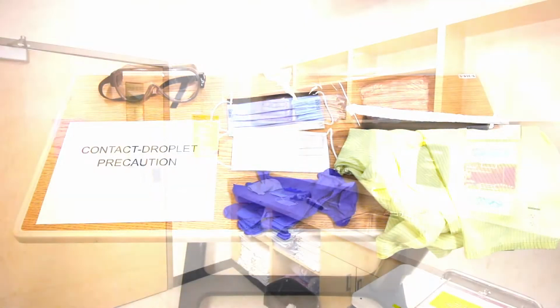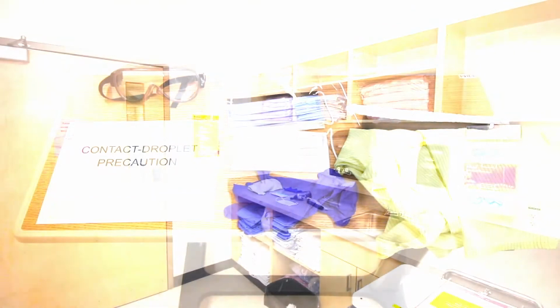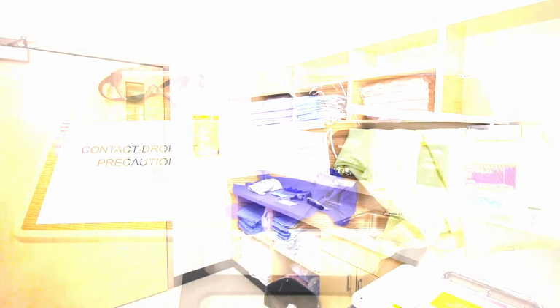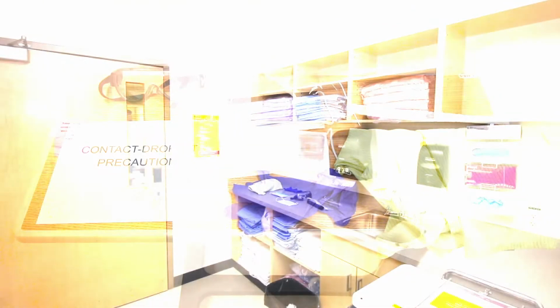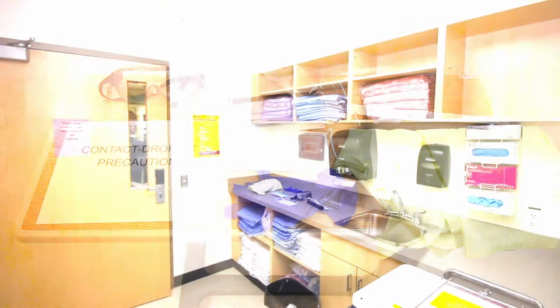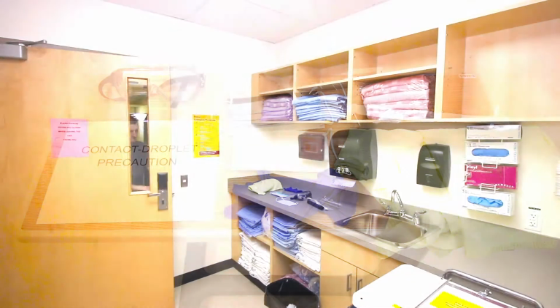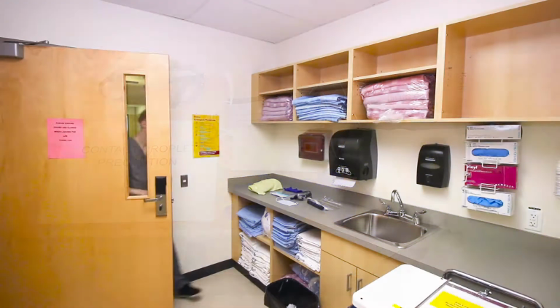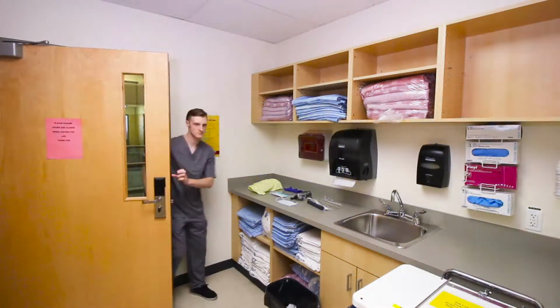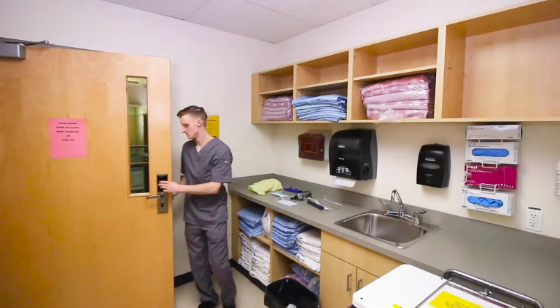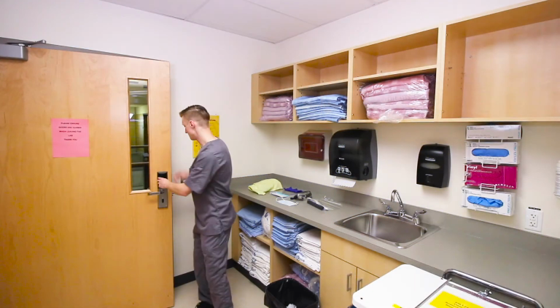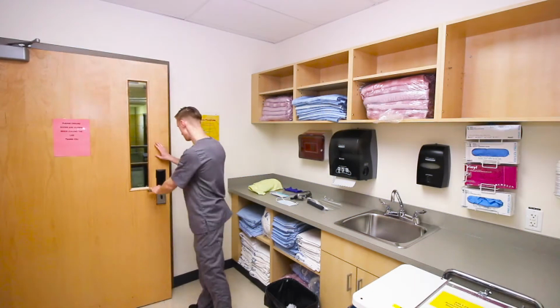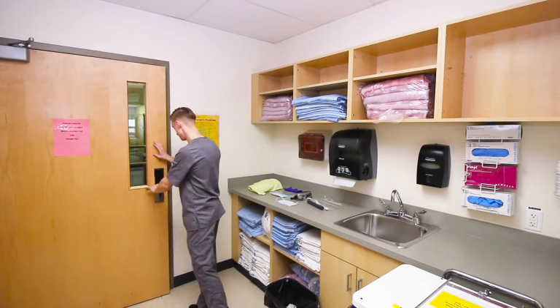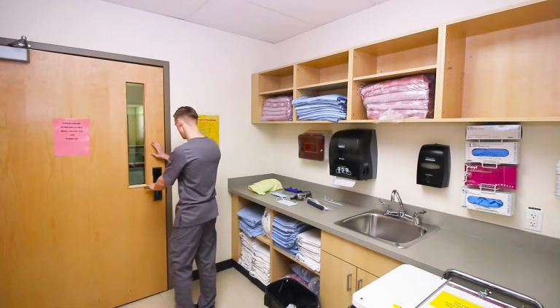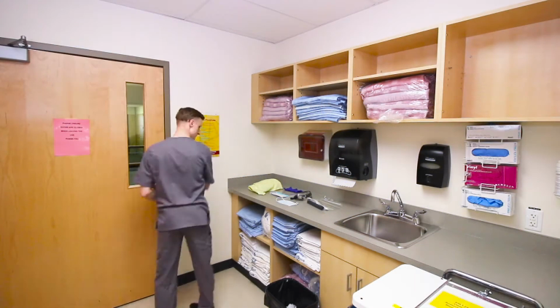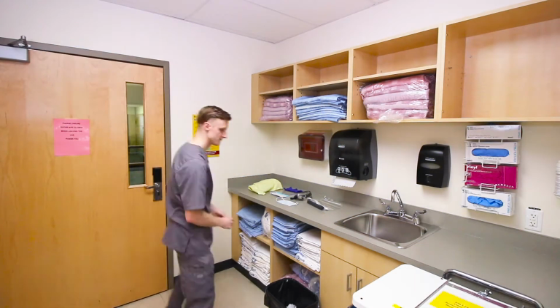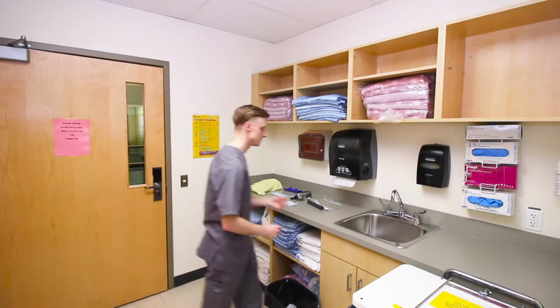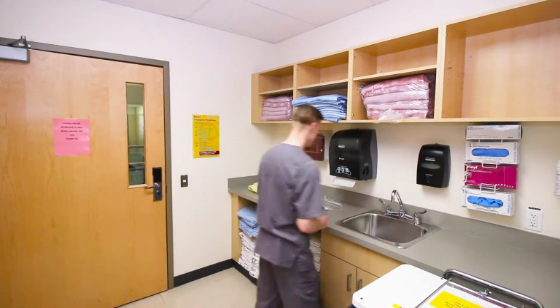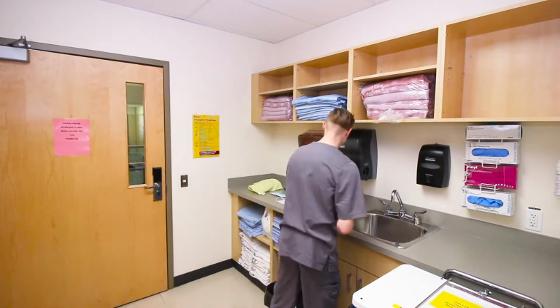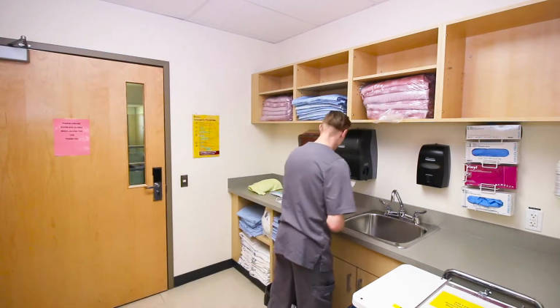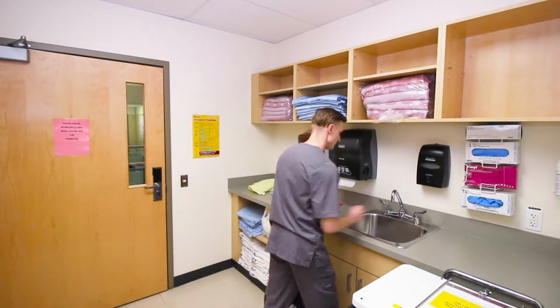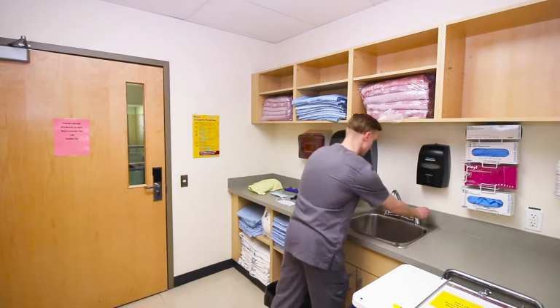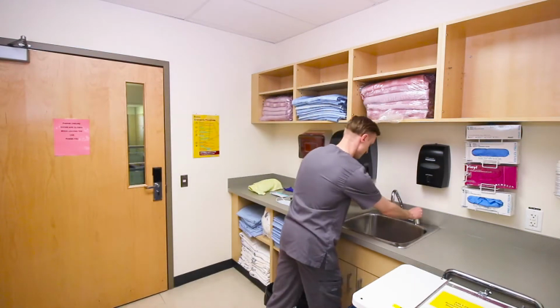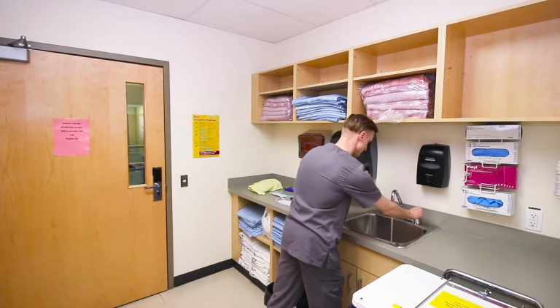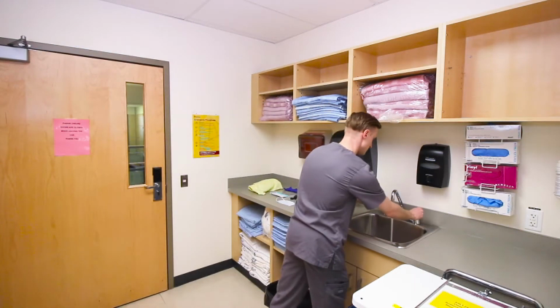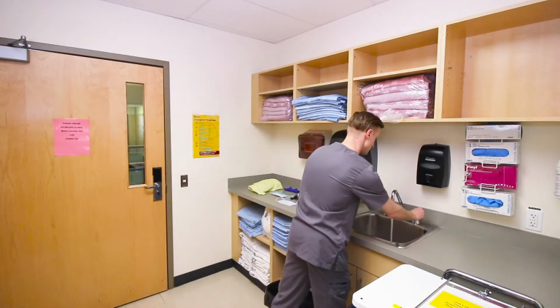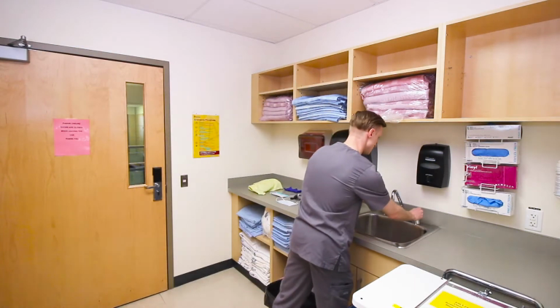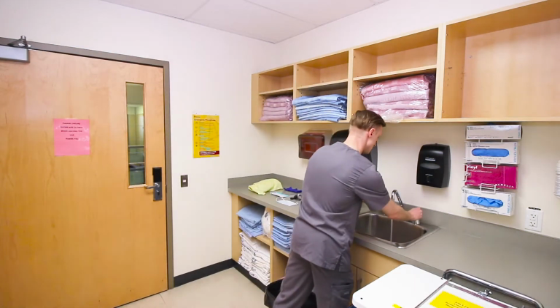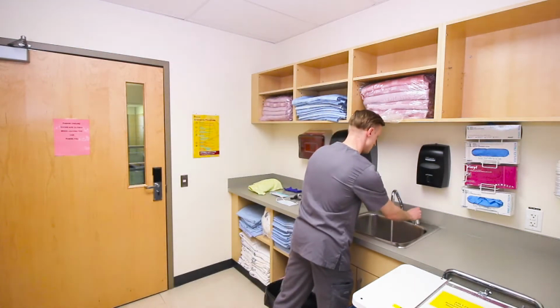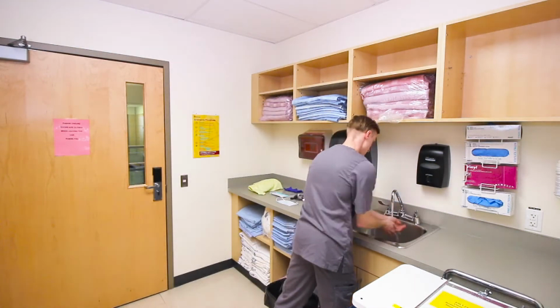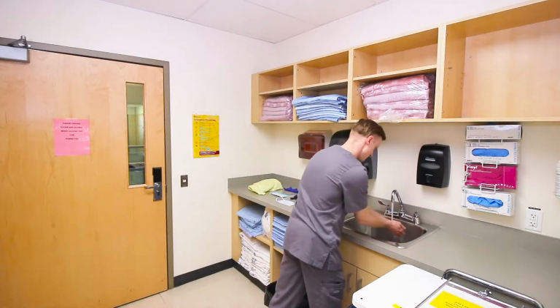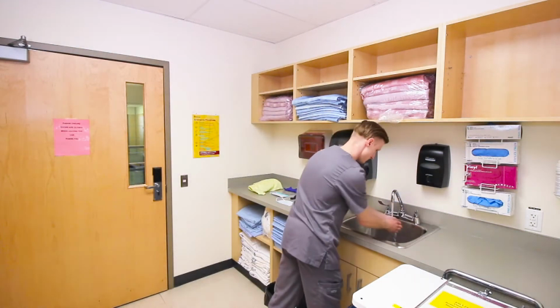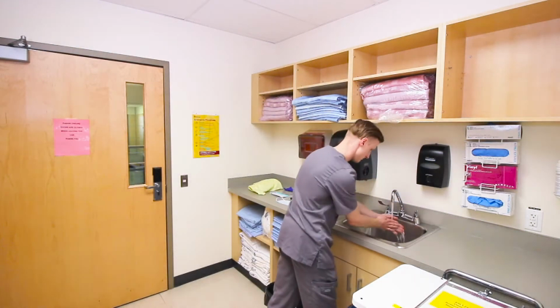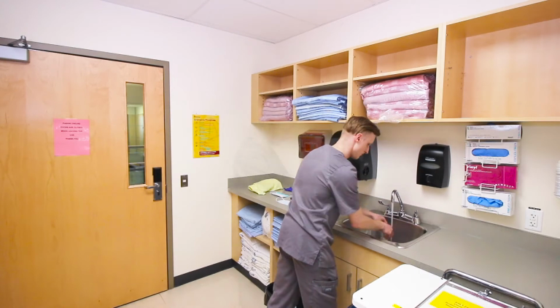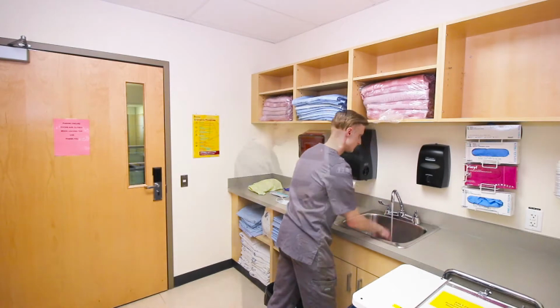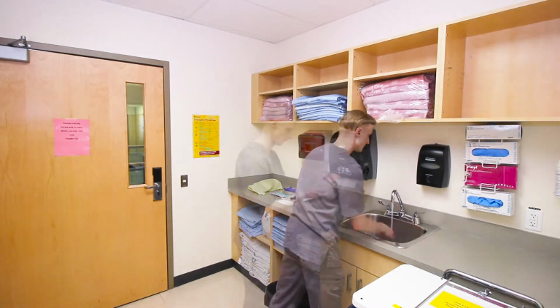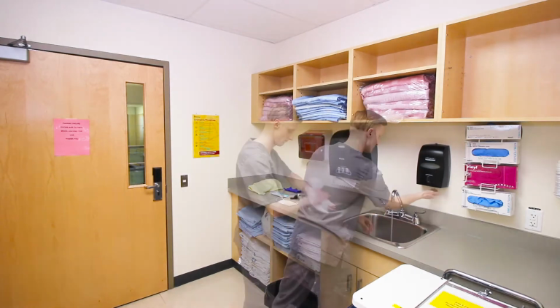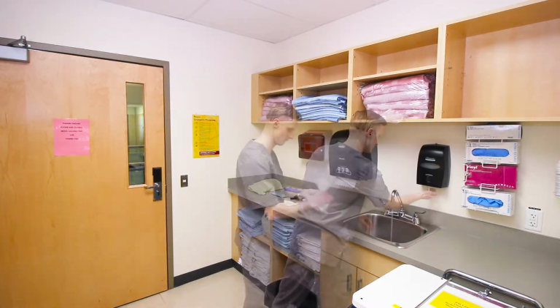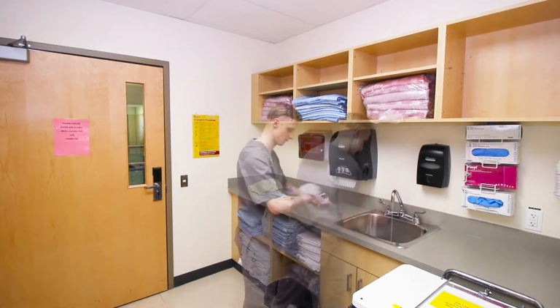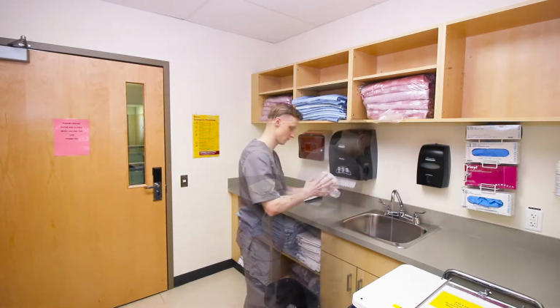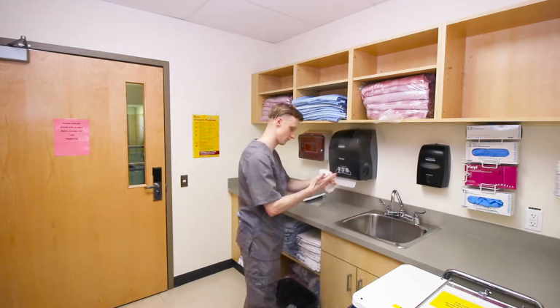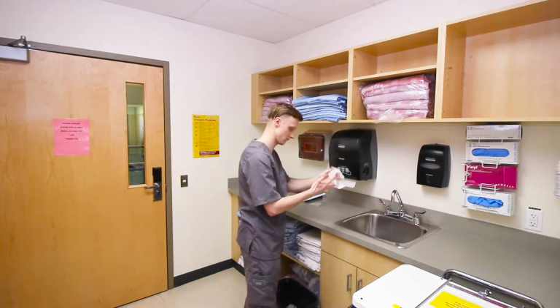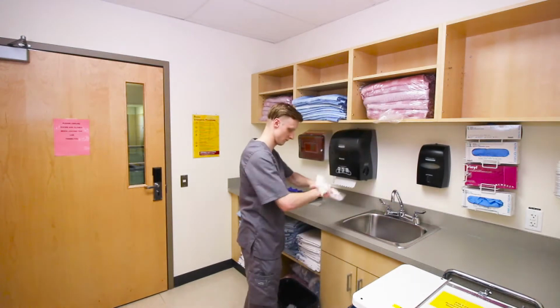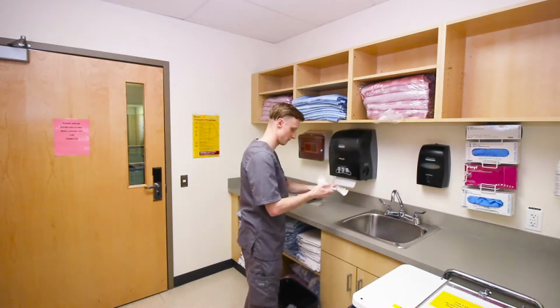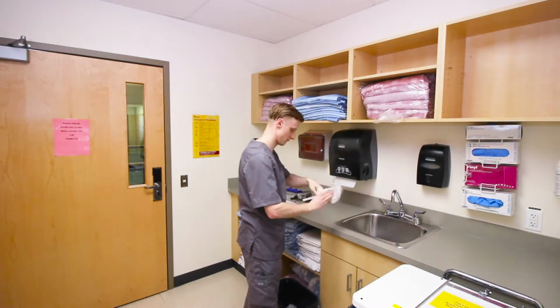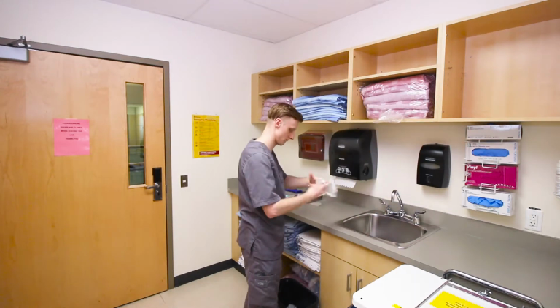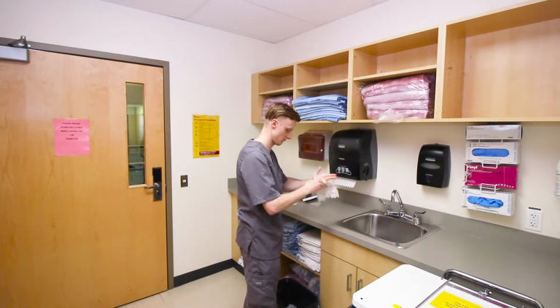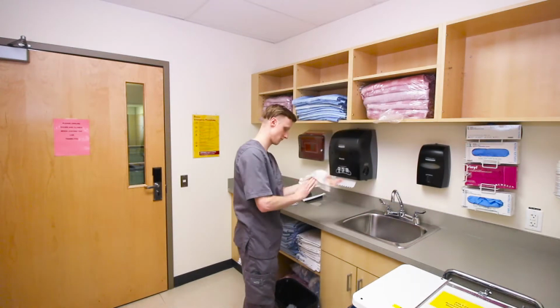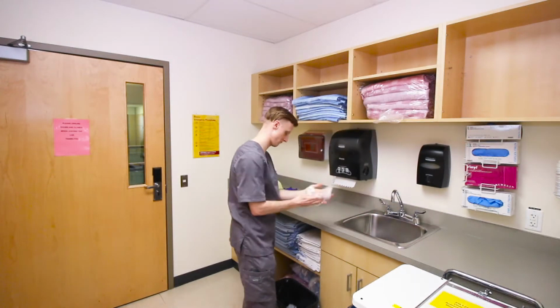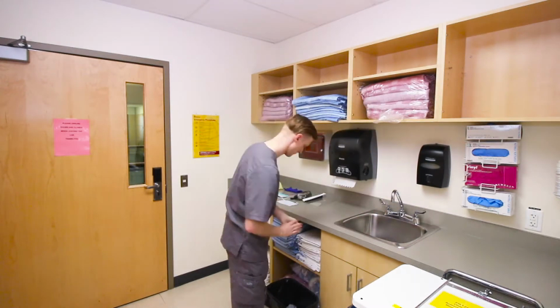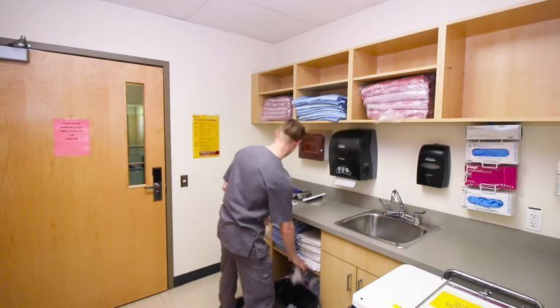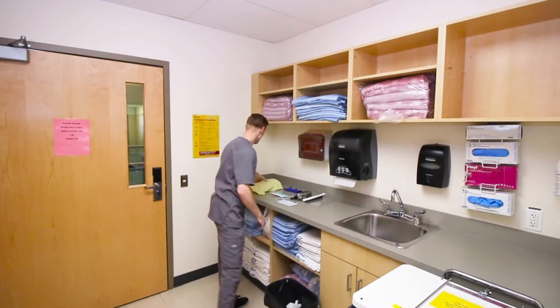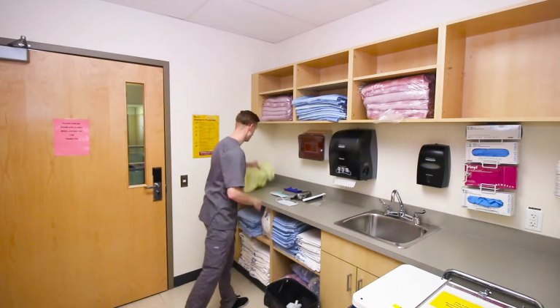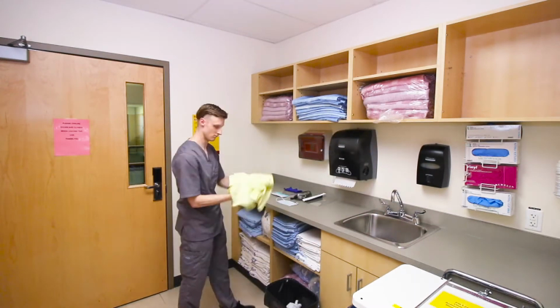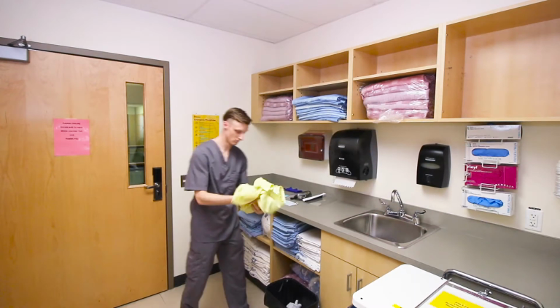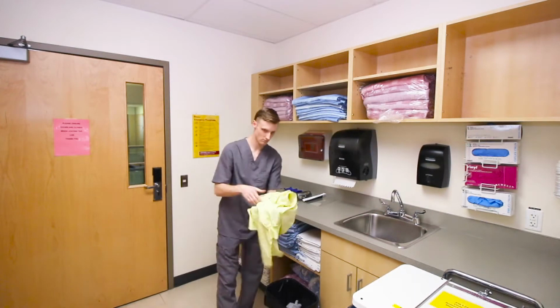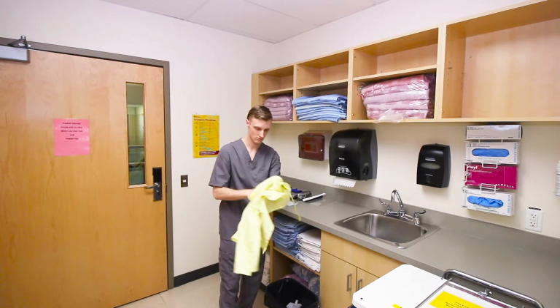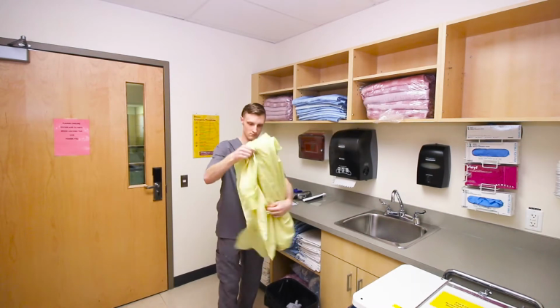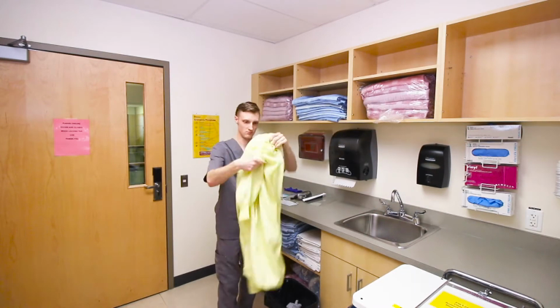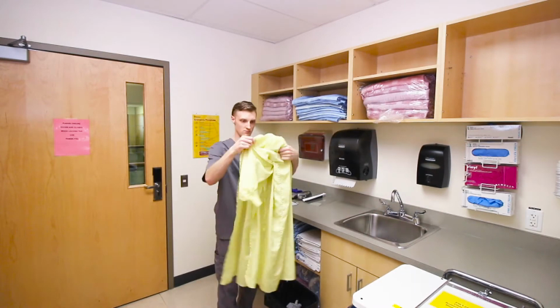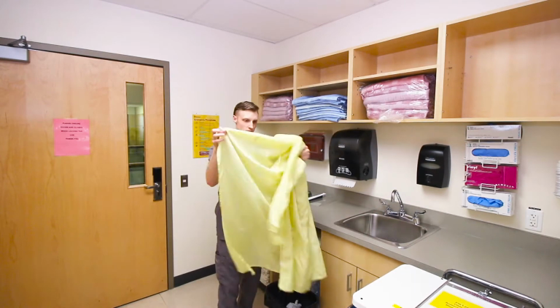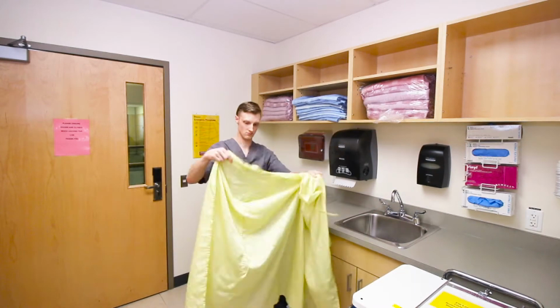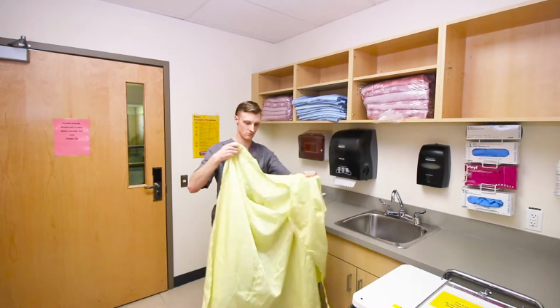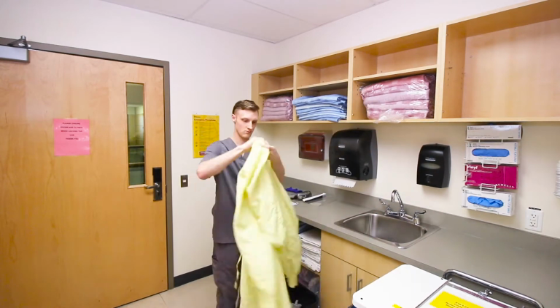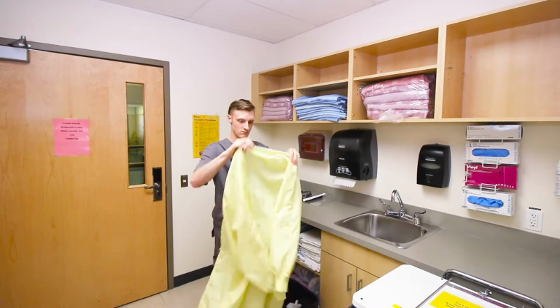Enter the ante room if applicable and perform hand hygiene. Next, apply a clean gown.